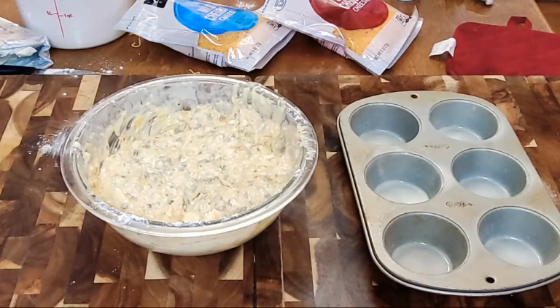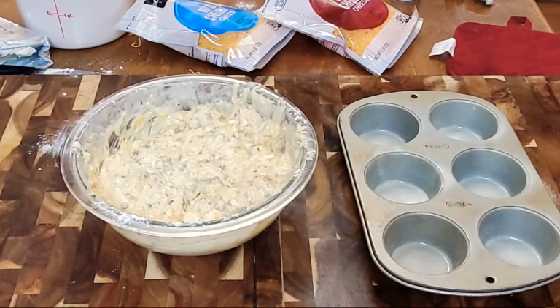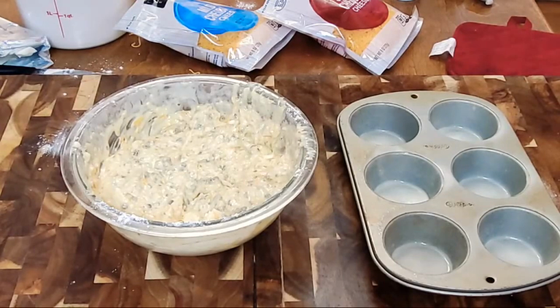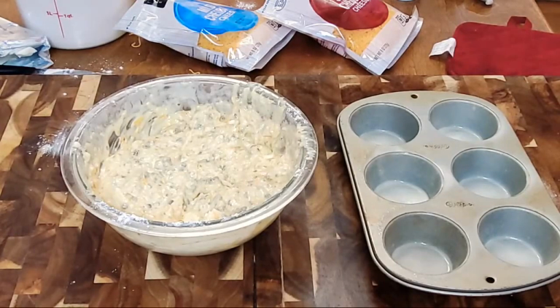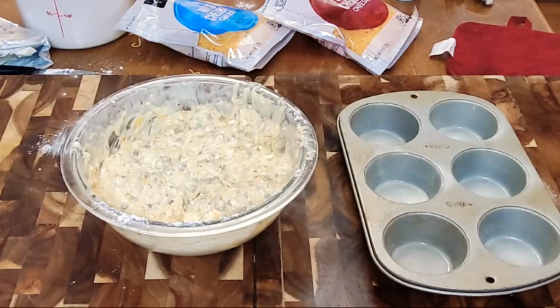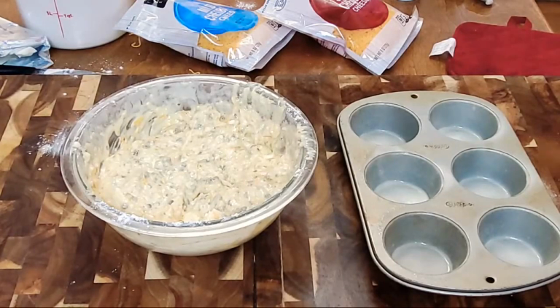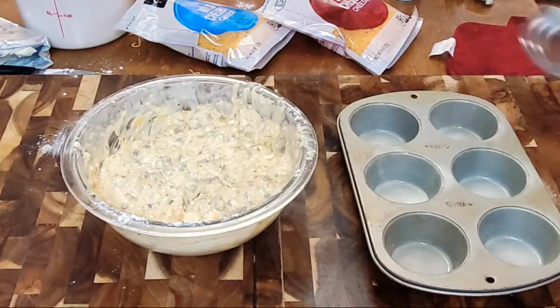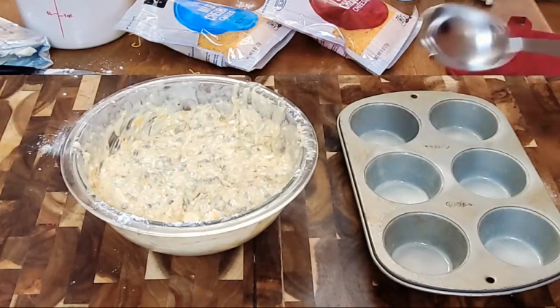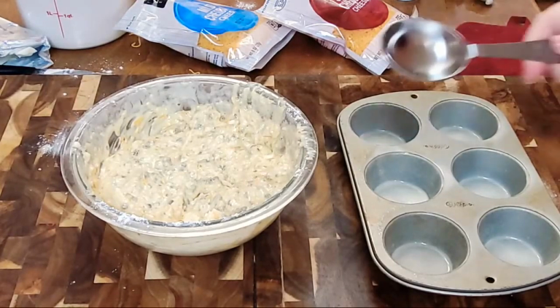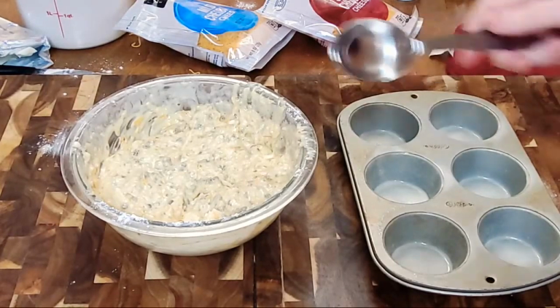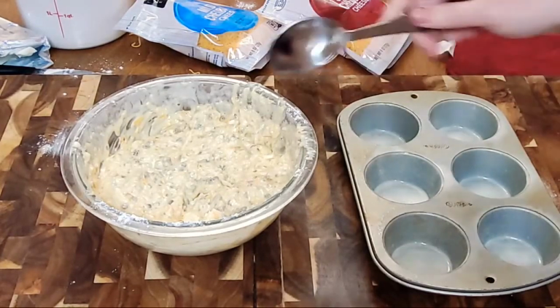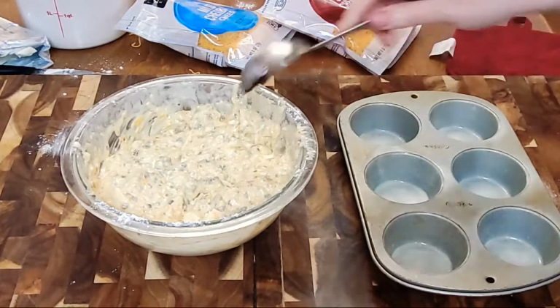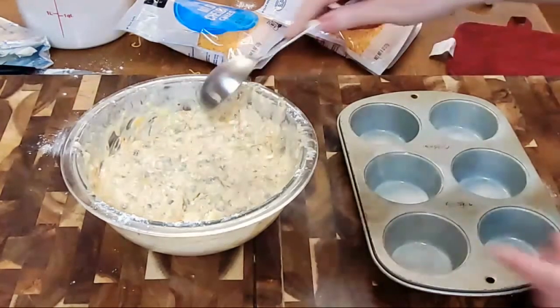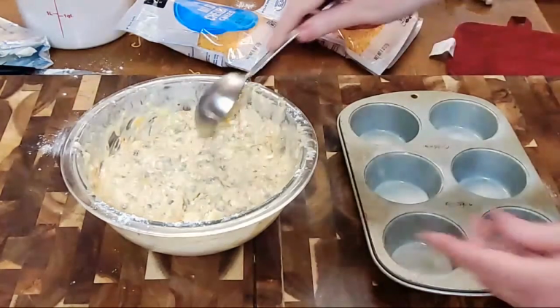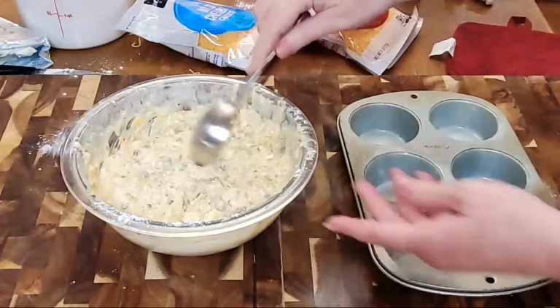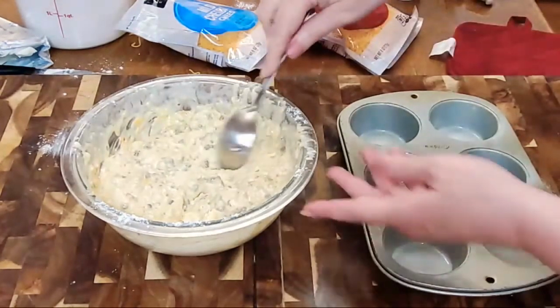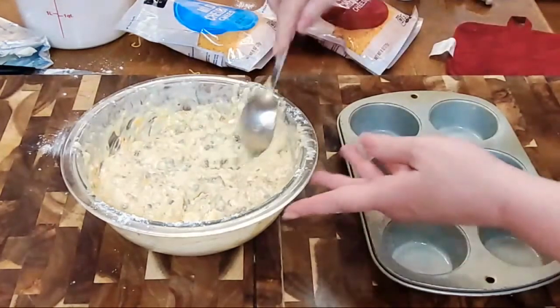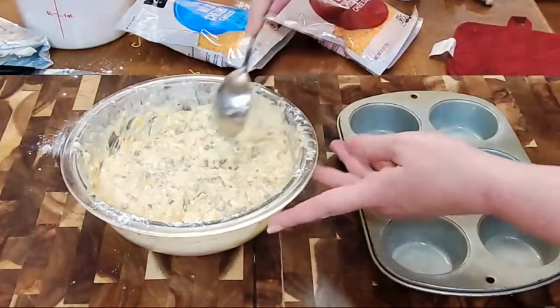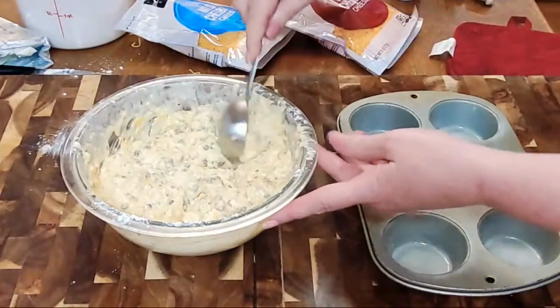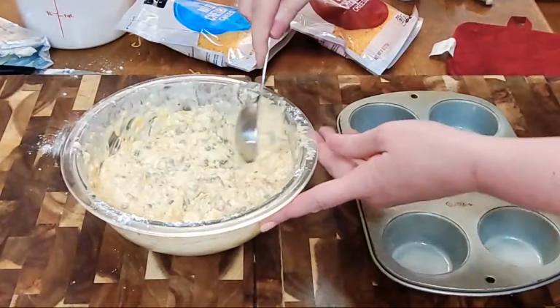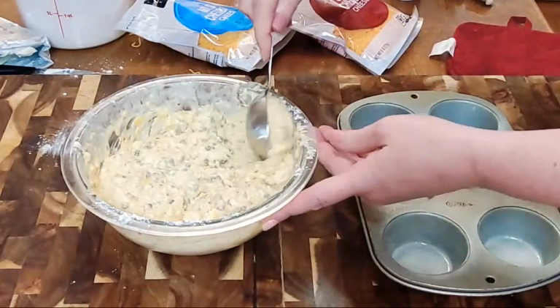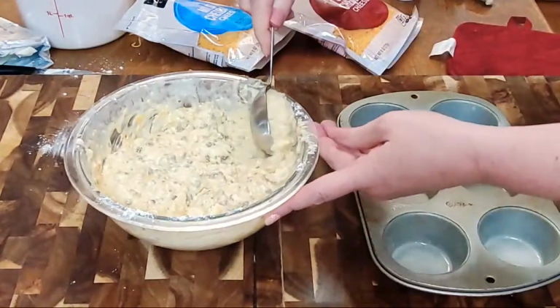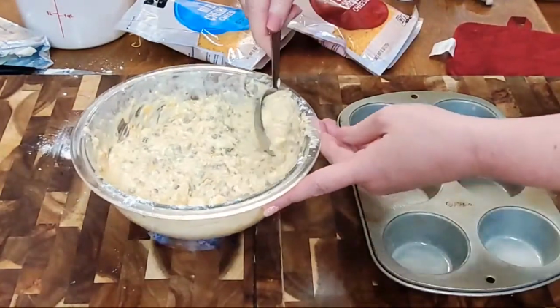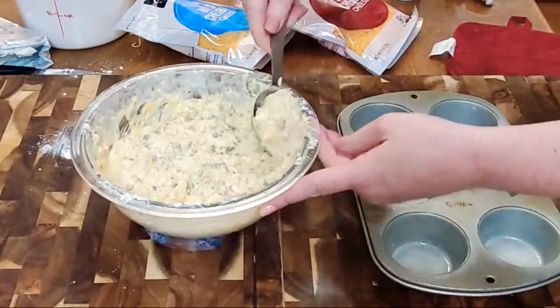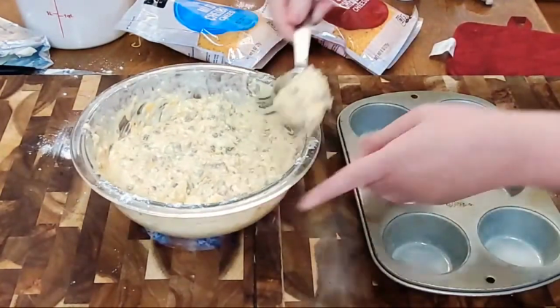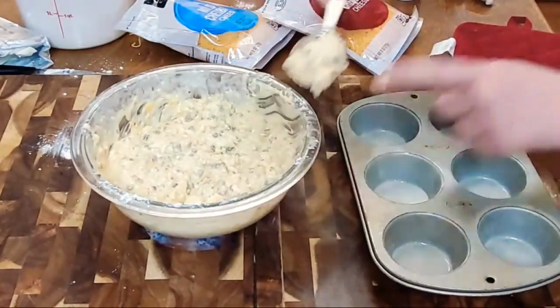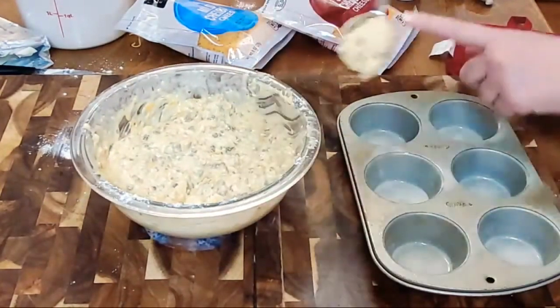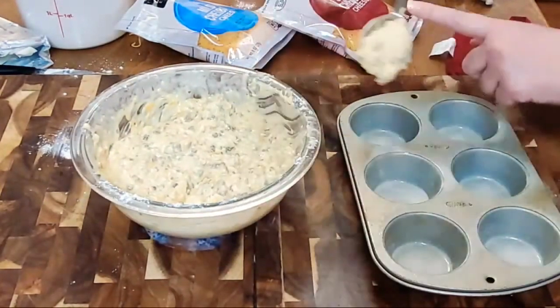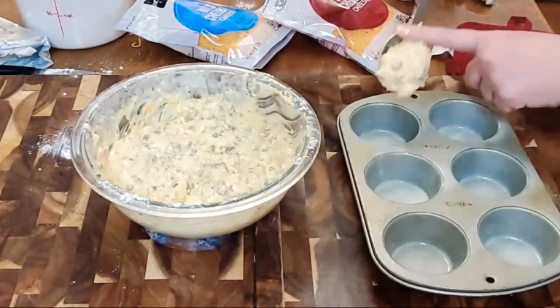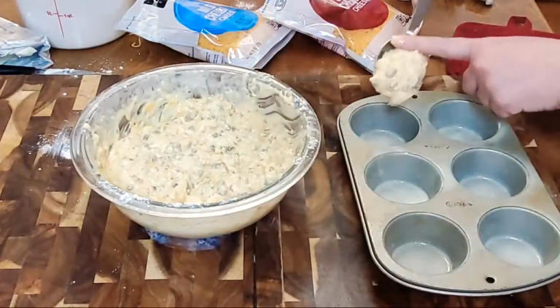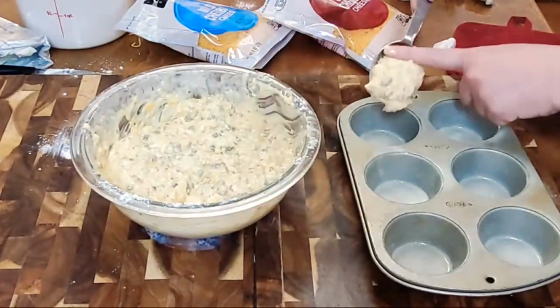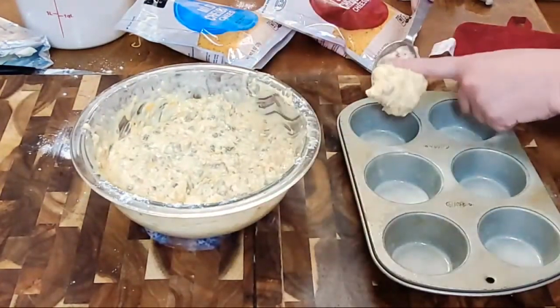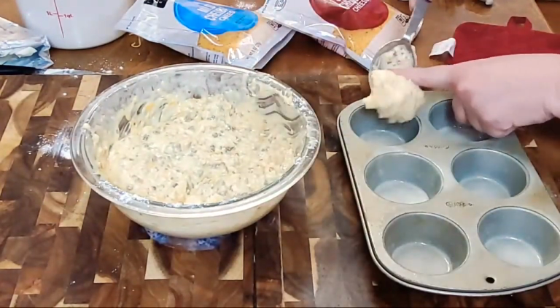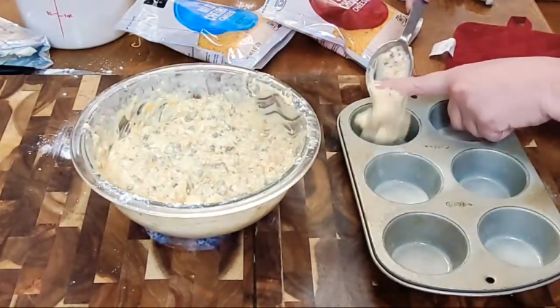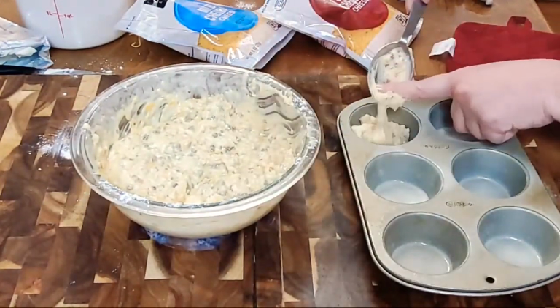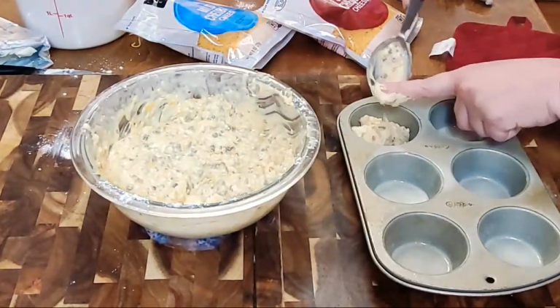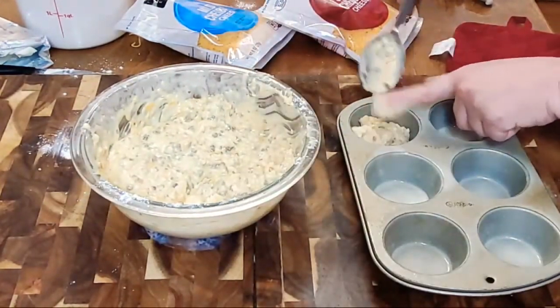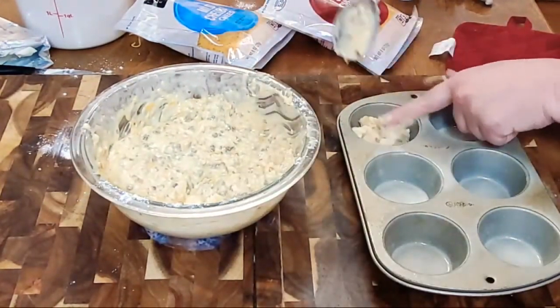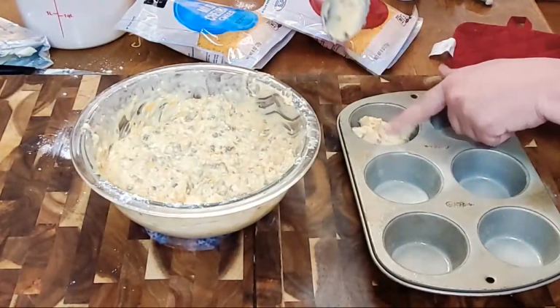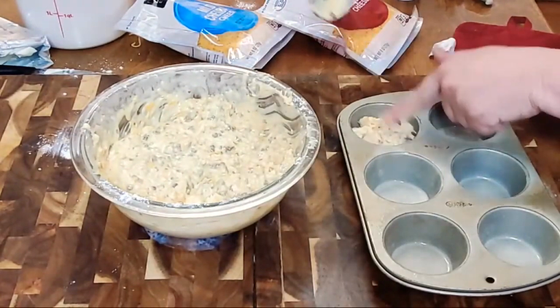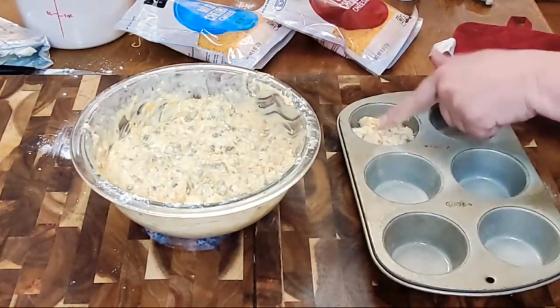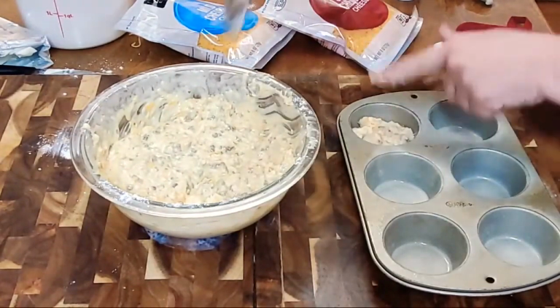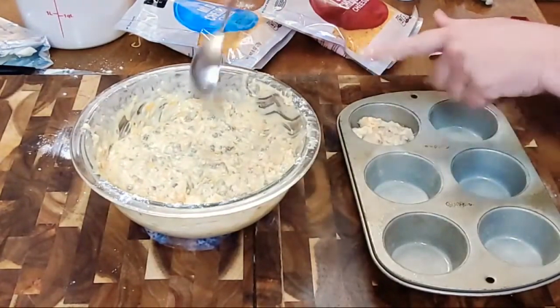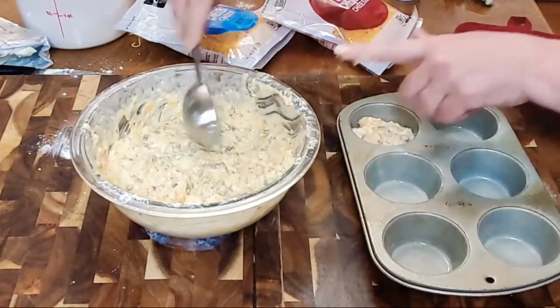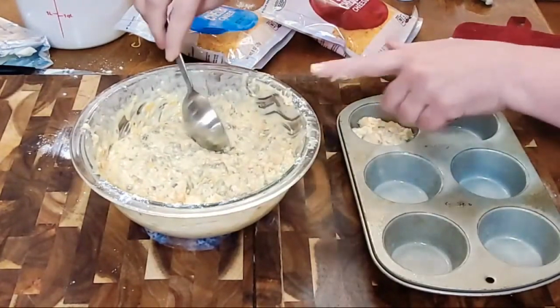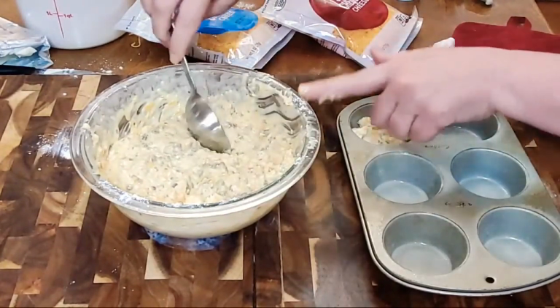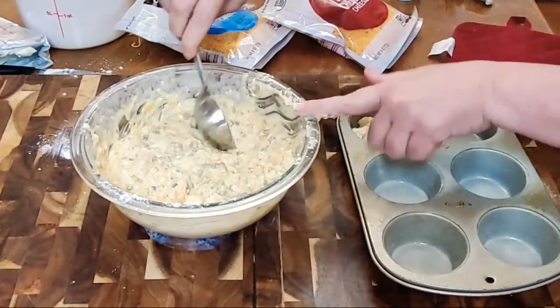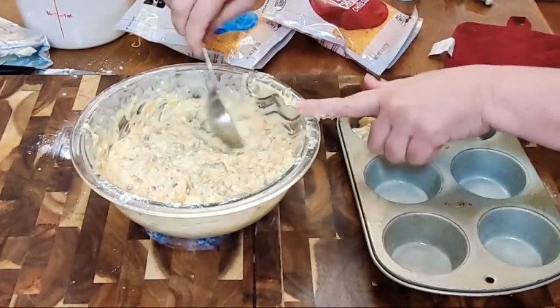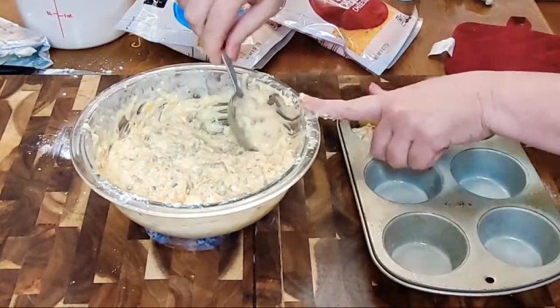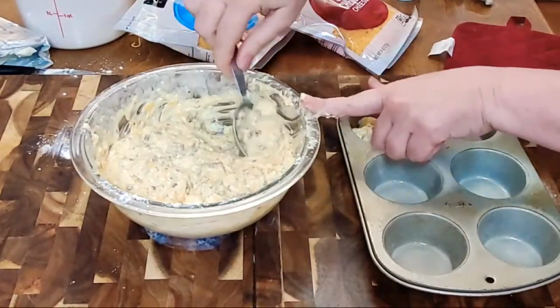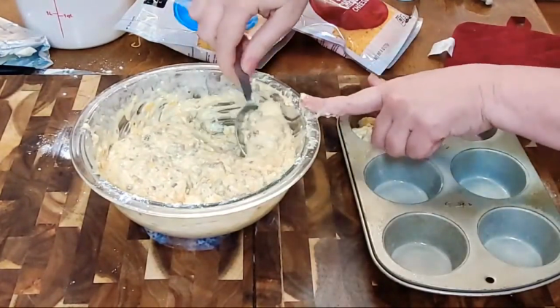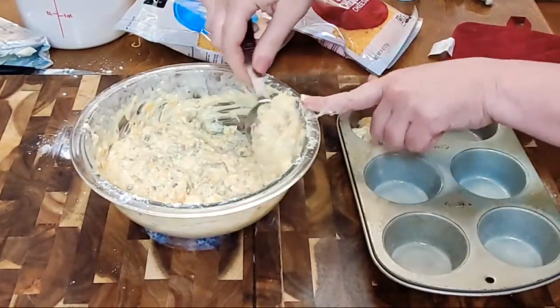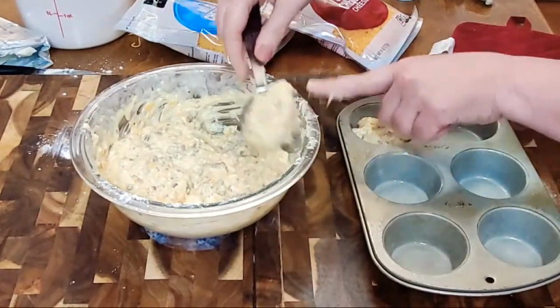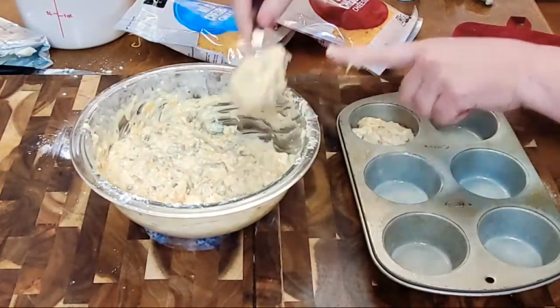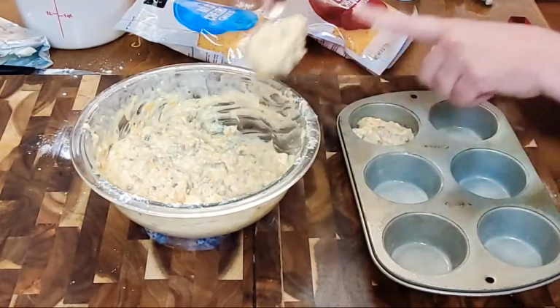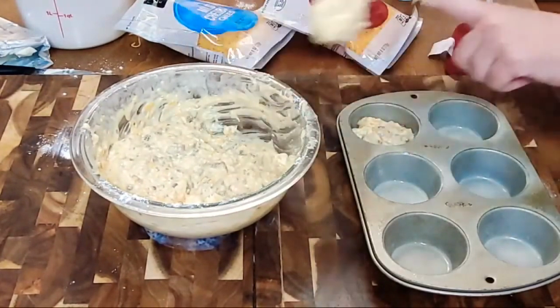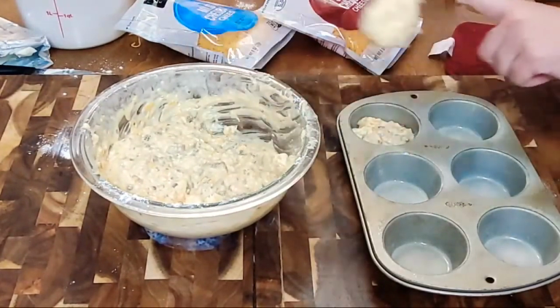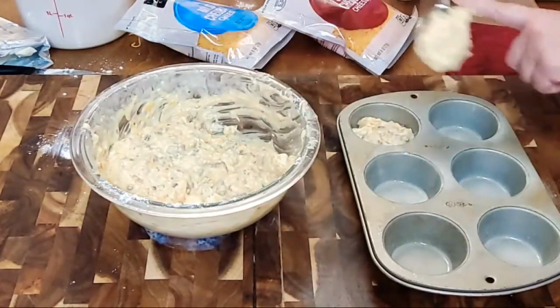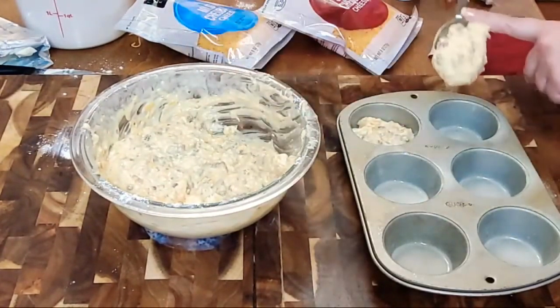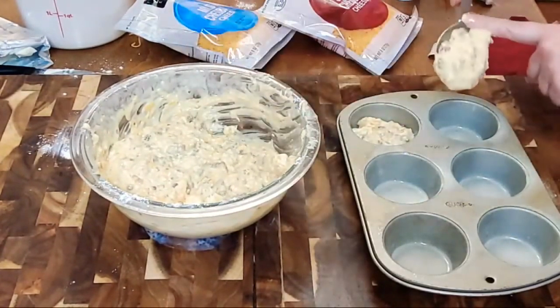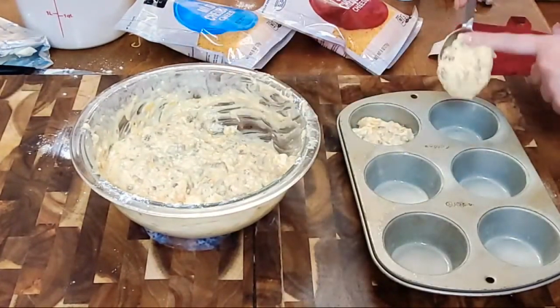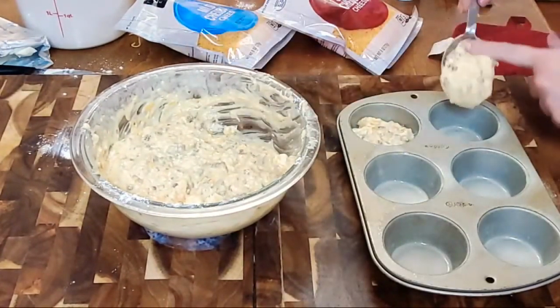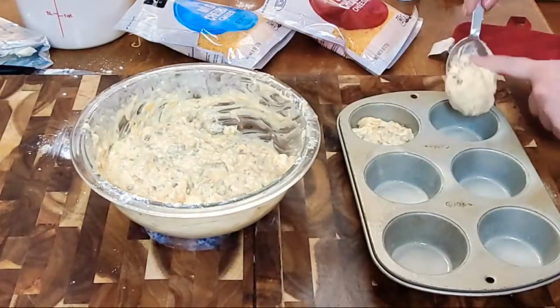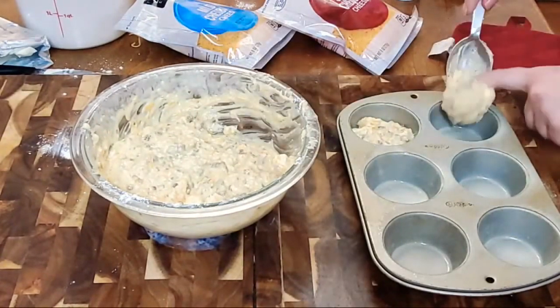We're going to use my little eighth-cup scoop and we're going to fill these muffin tins up with an eighth cup.